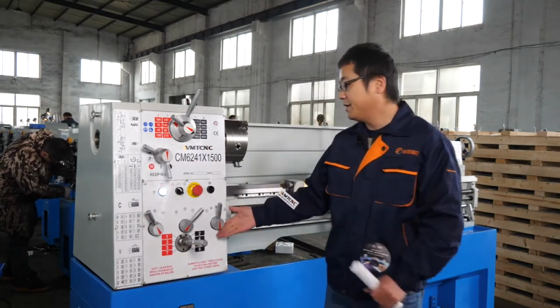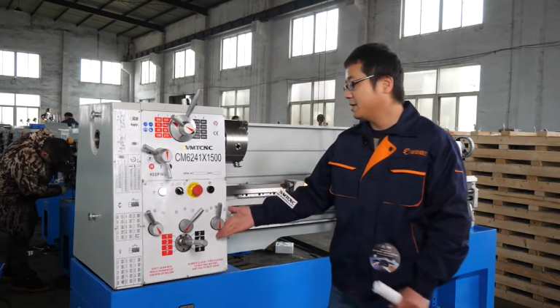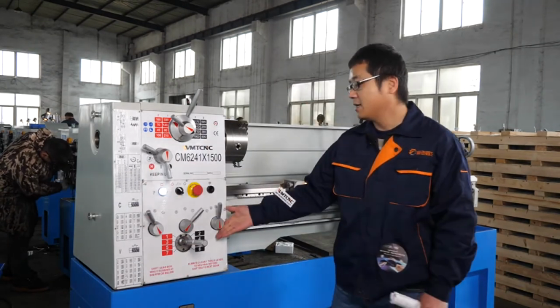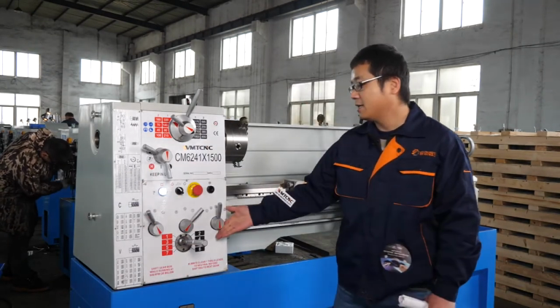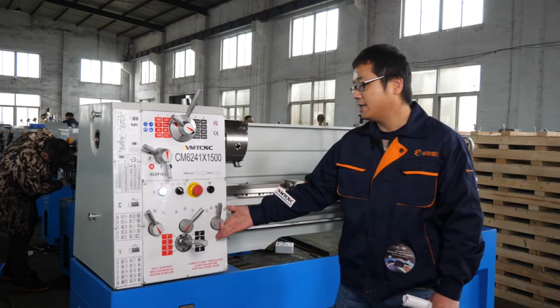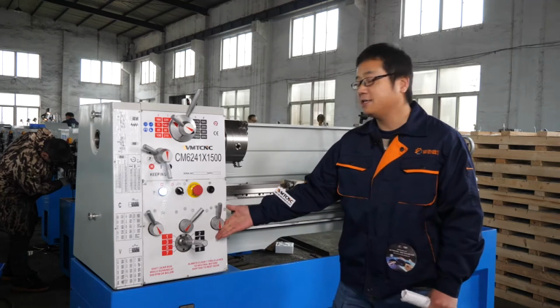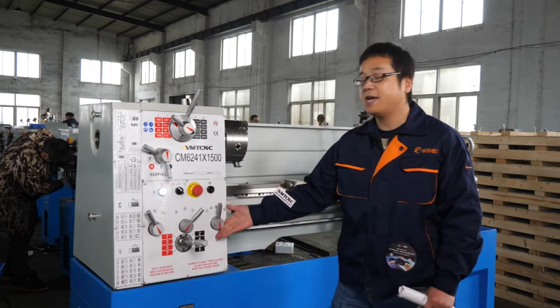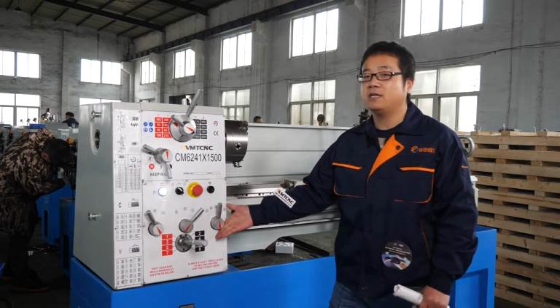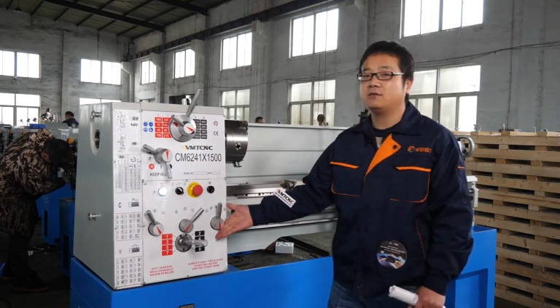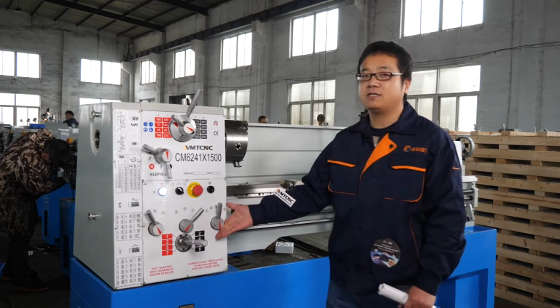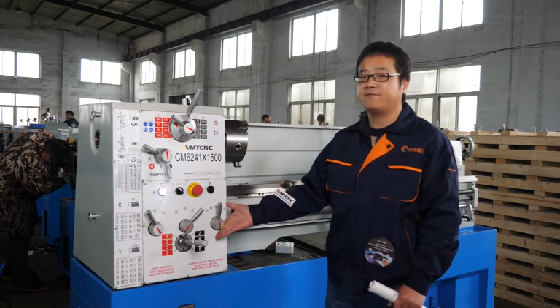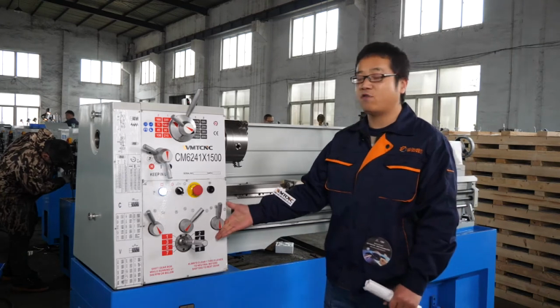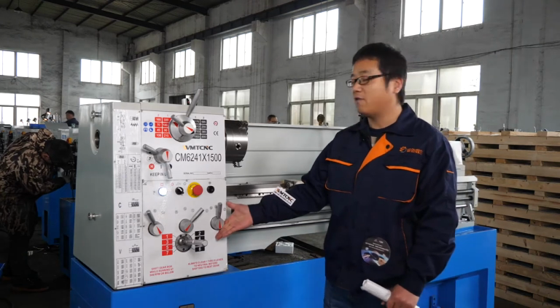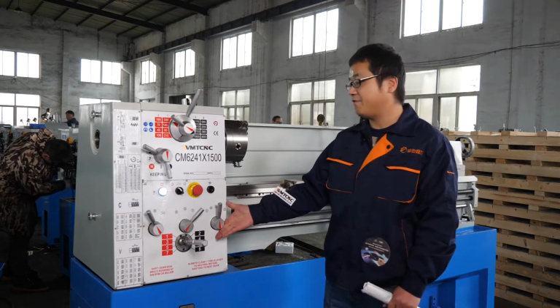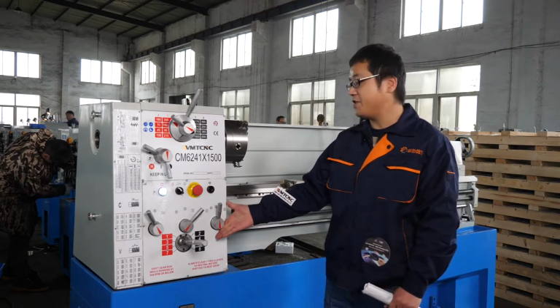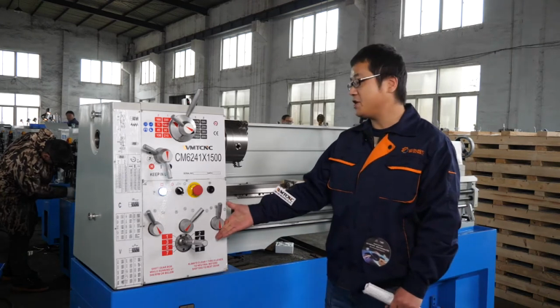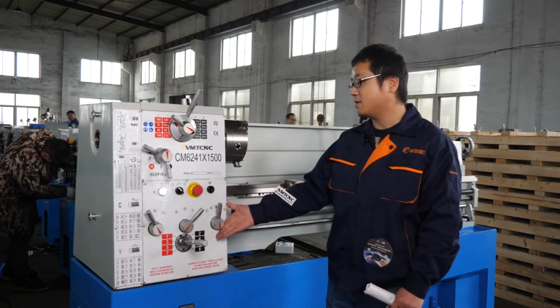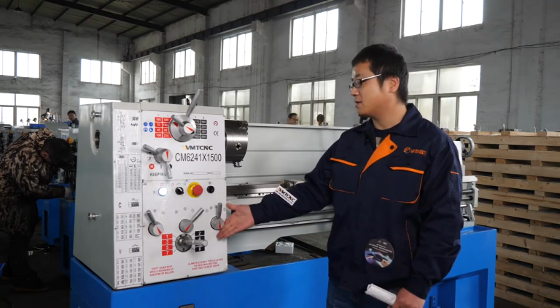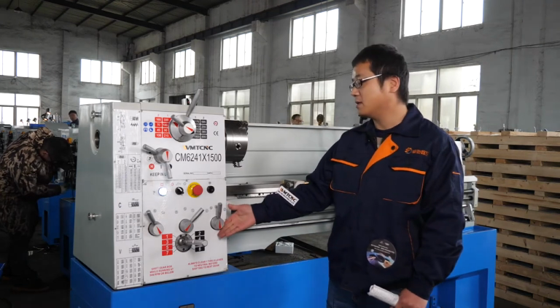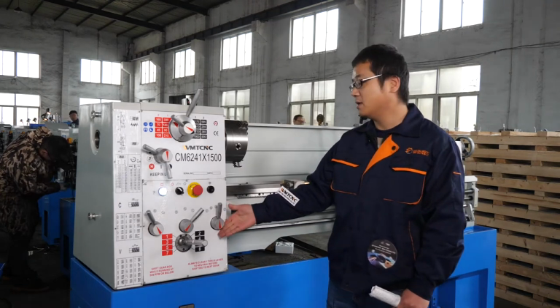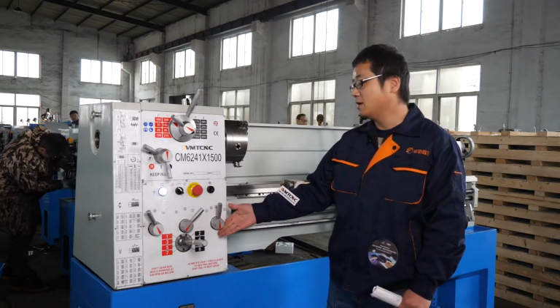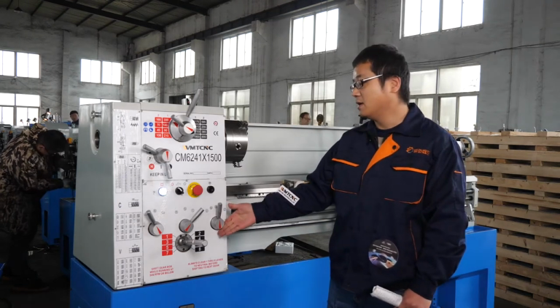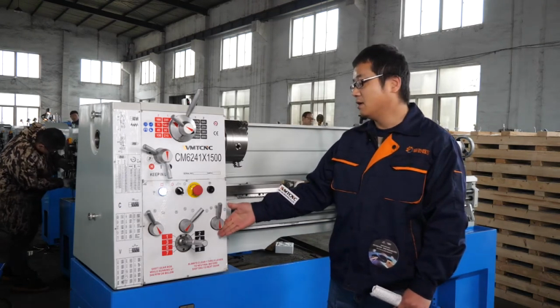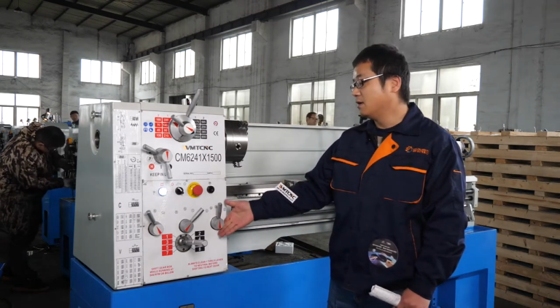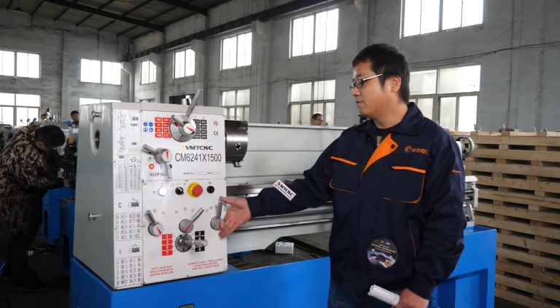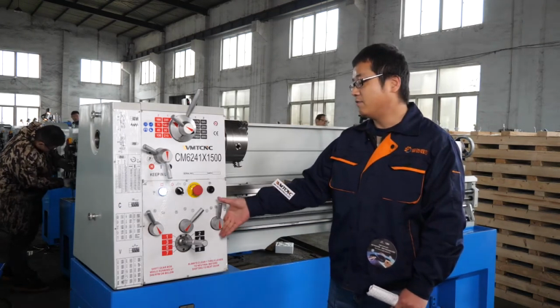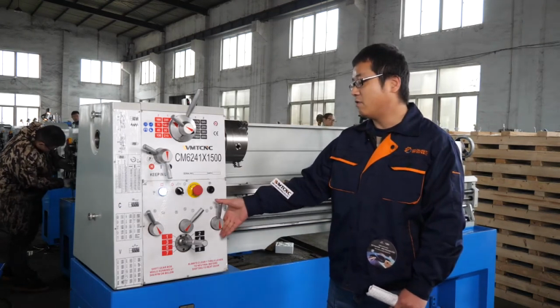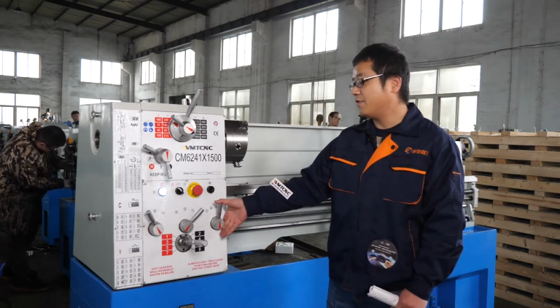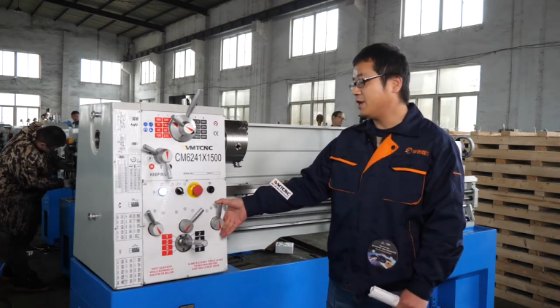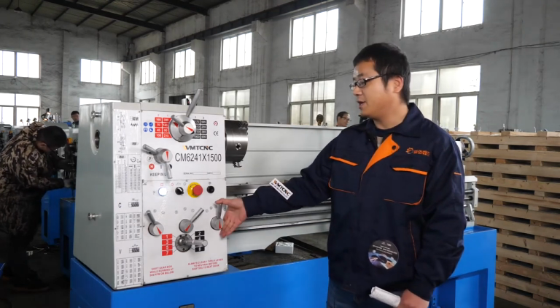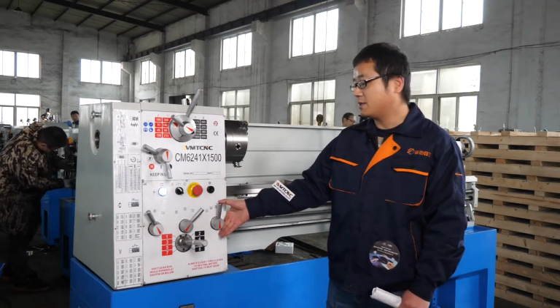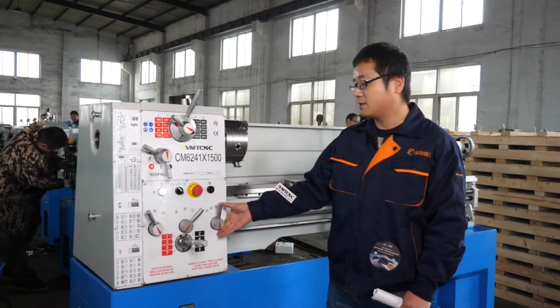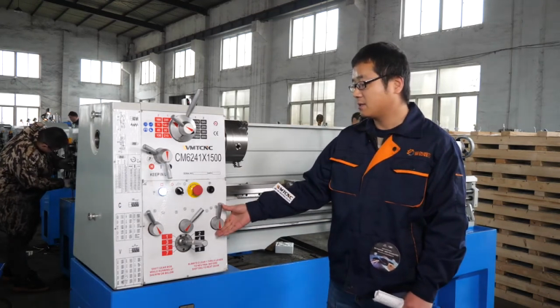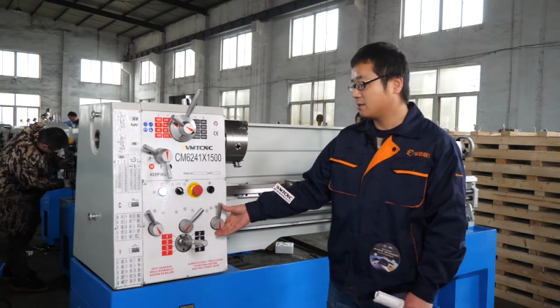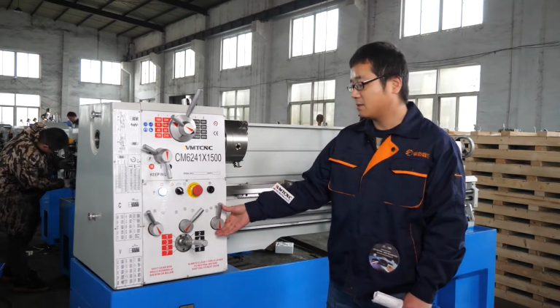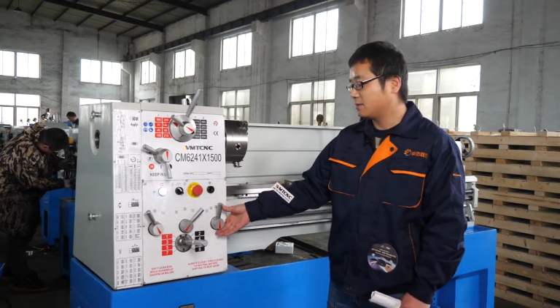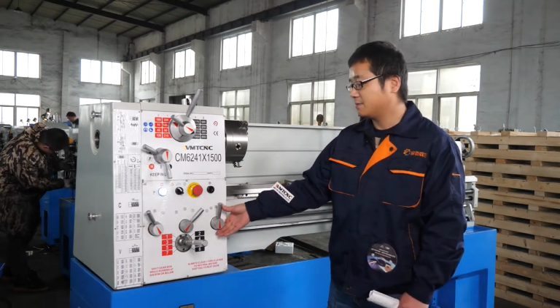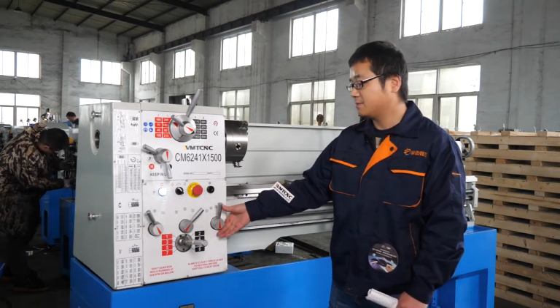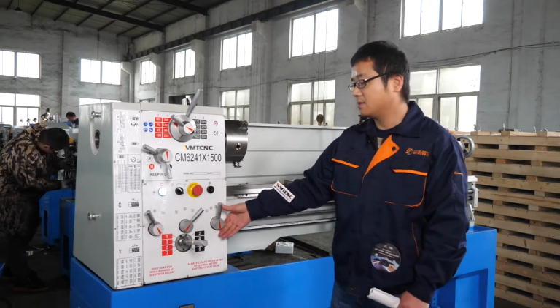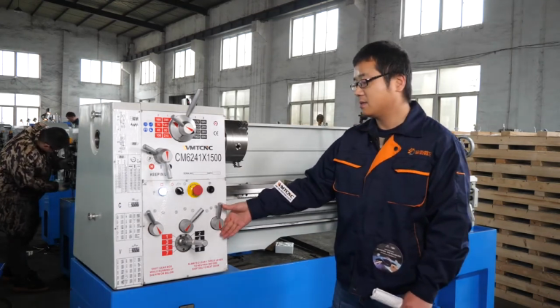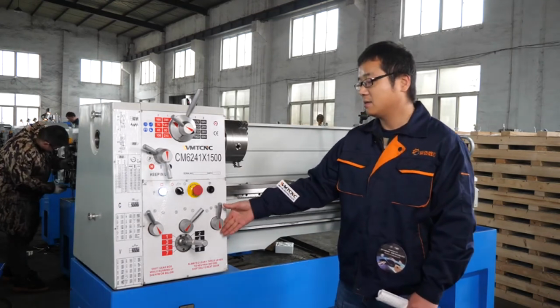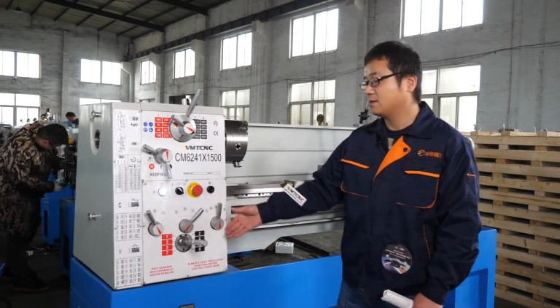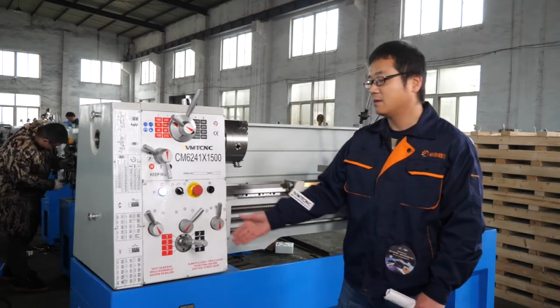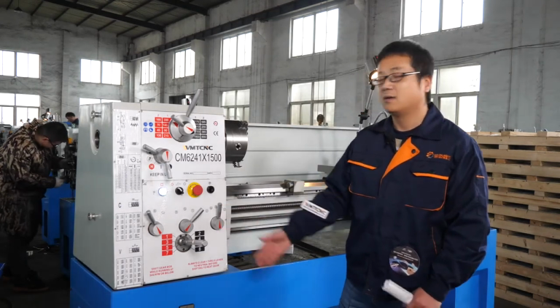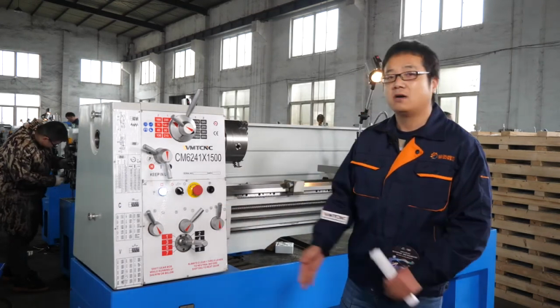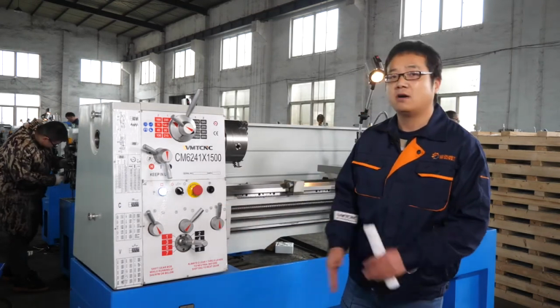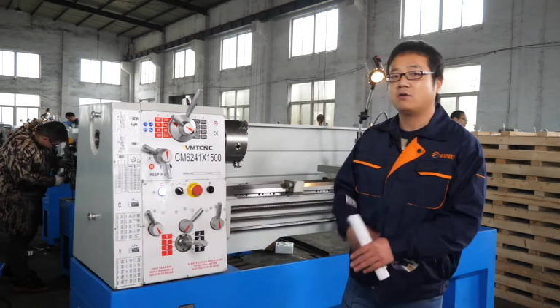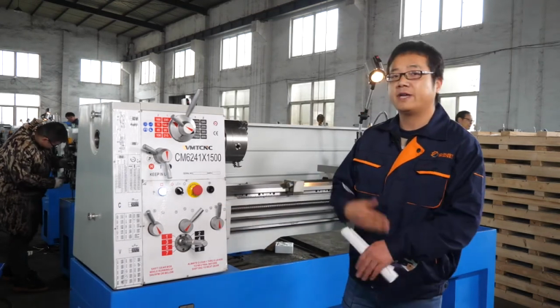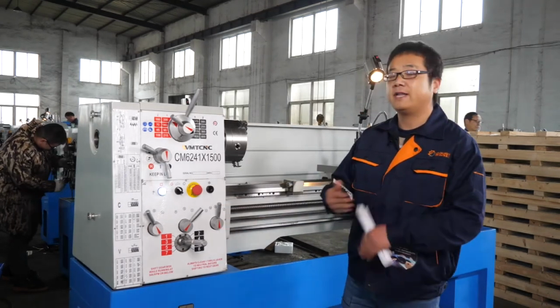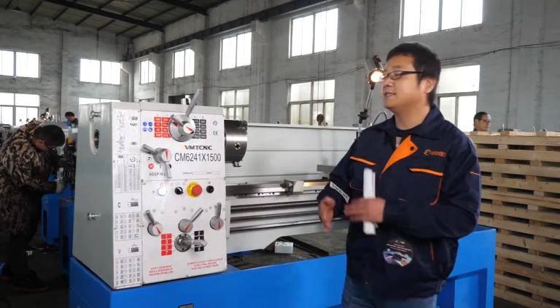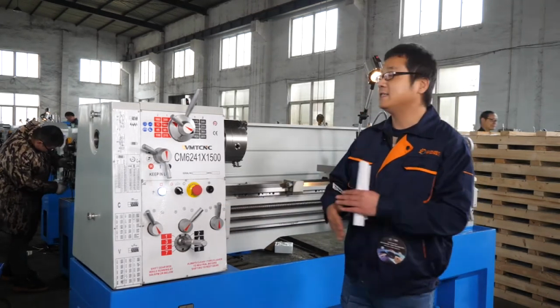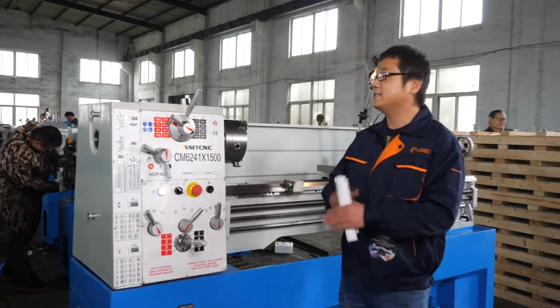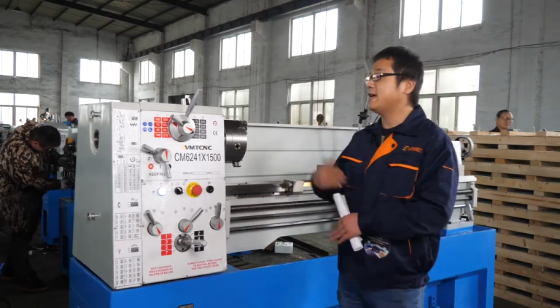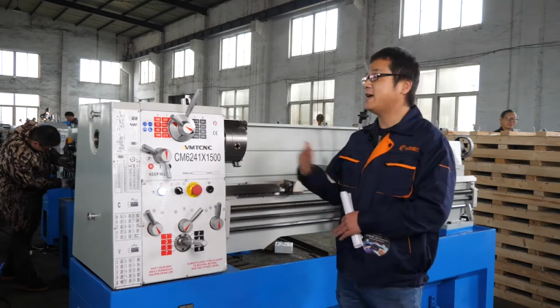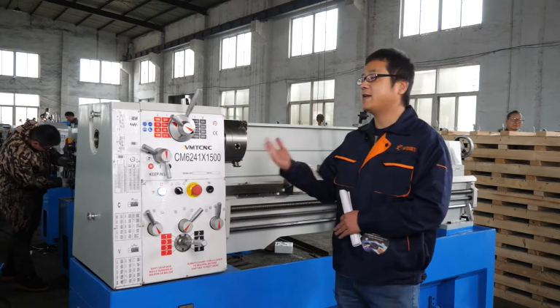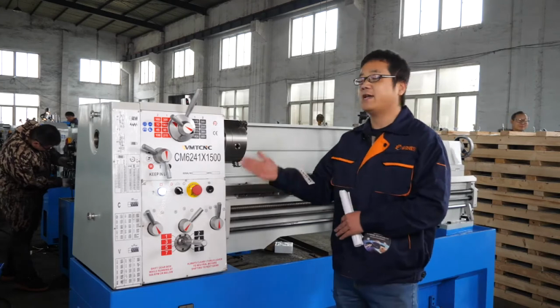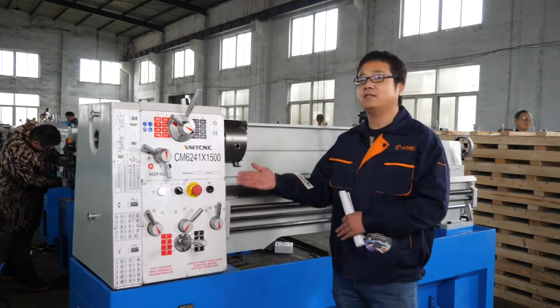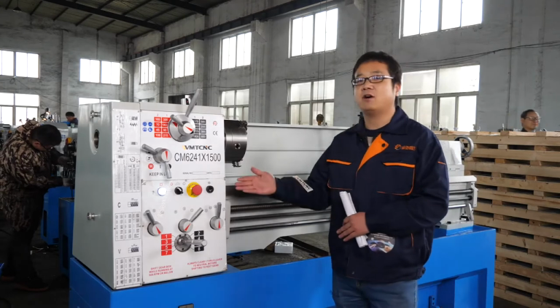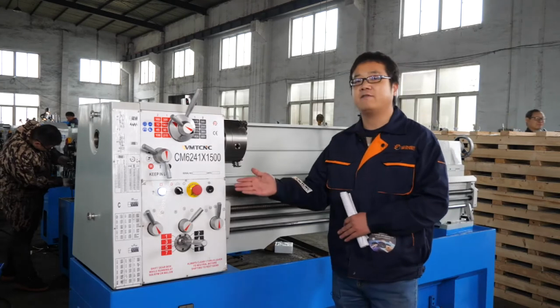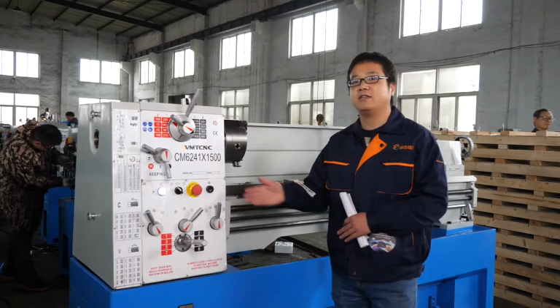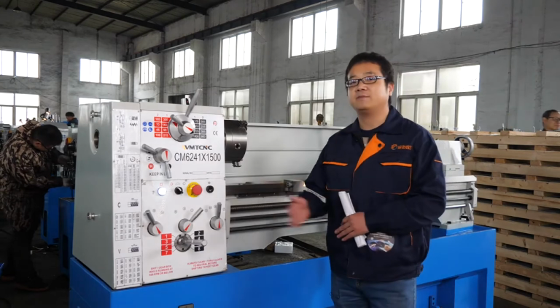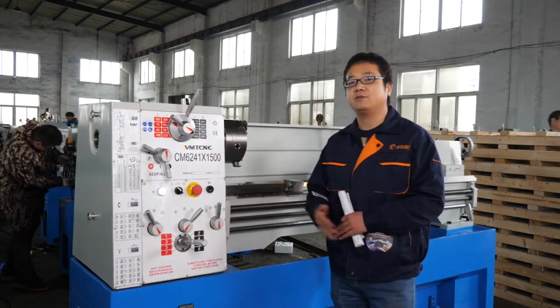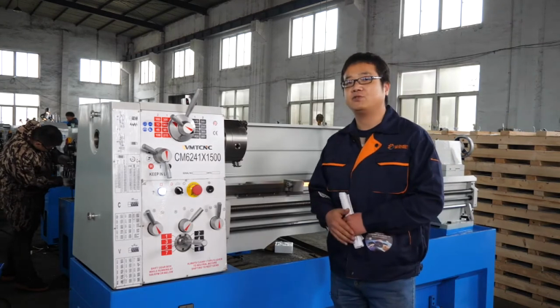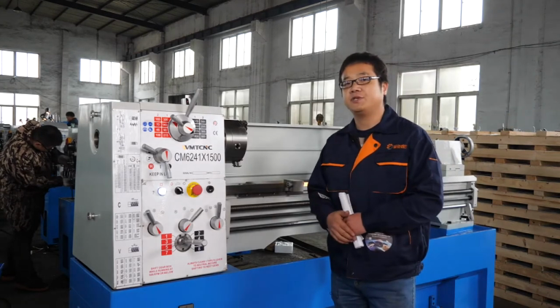This handle is for facing. This is the handle of this machine.